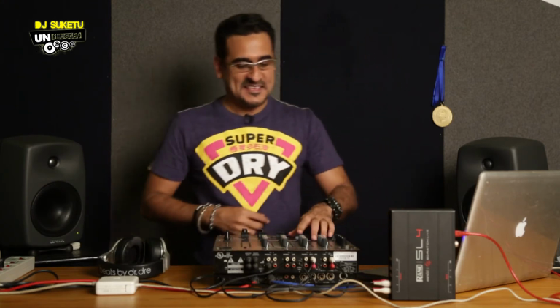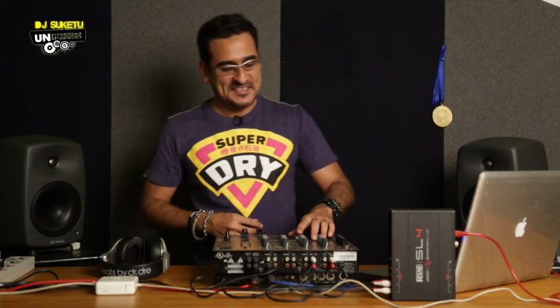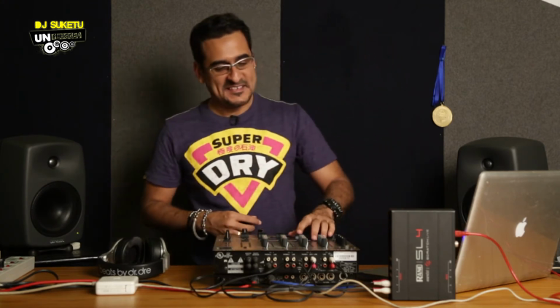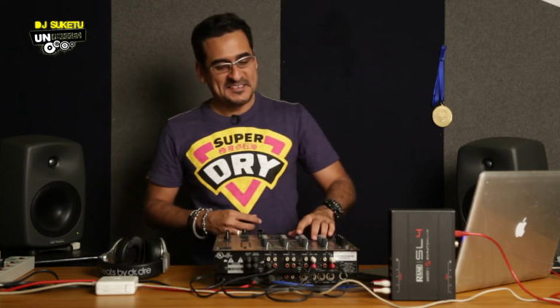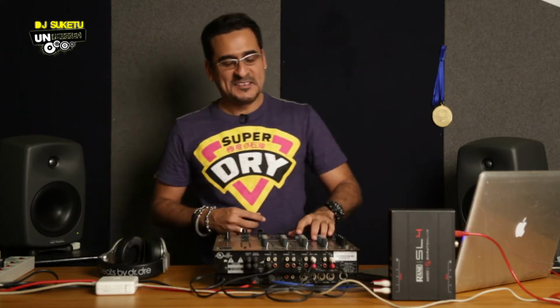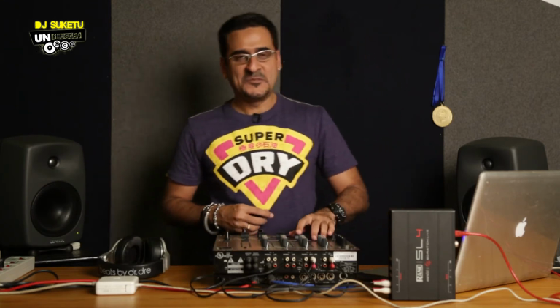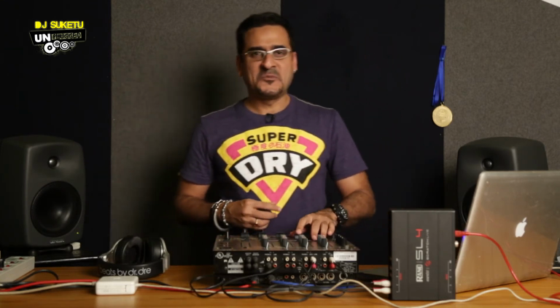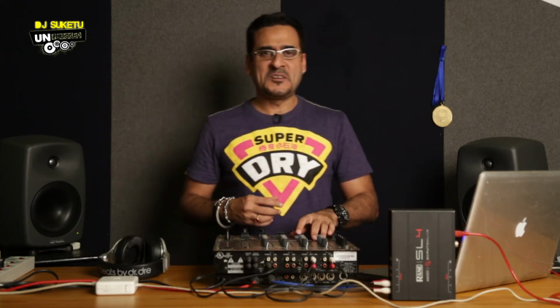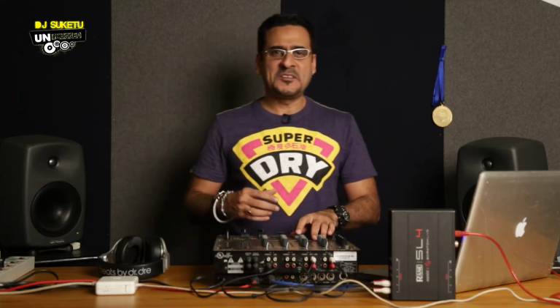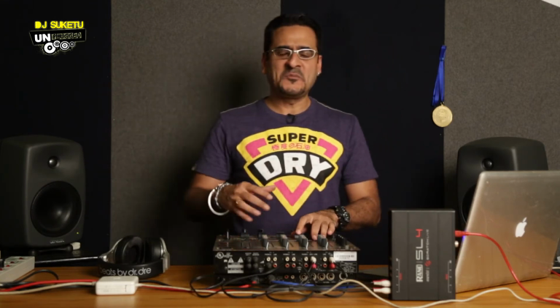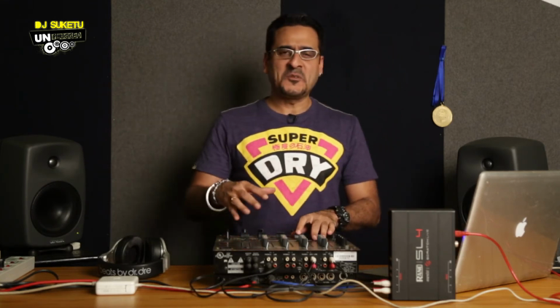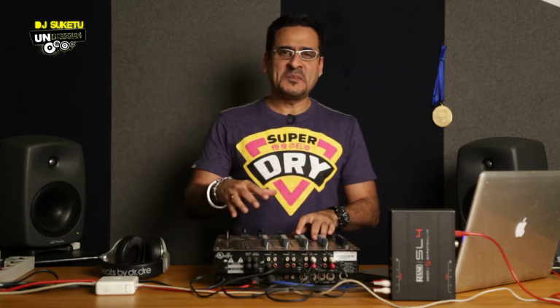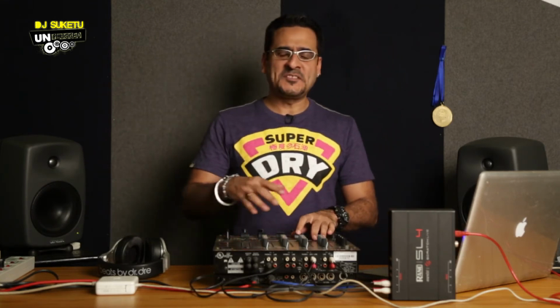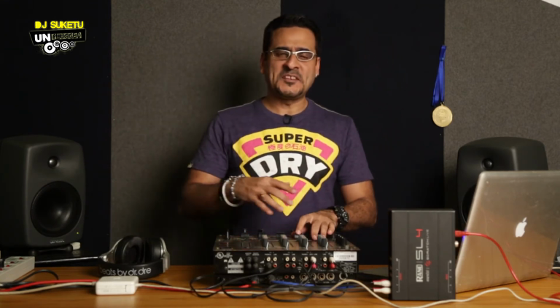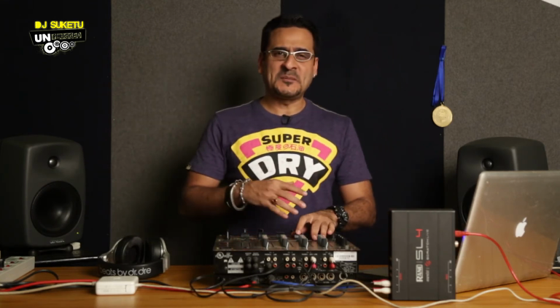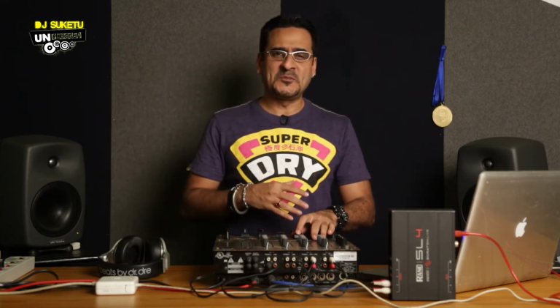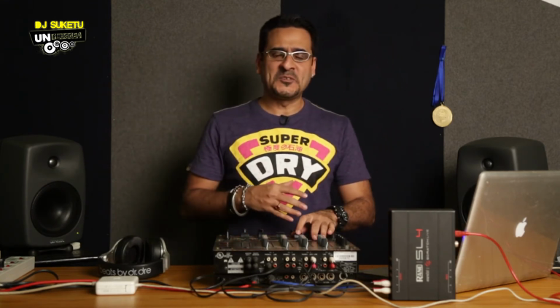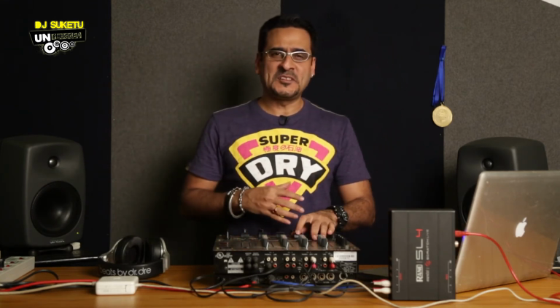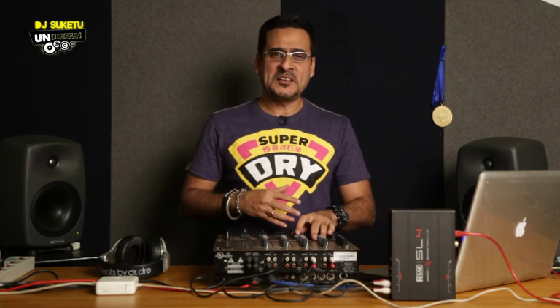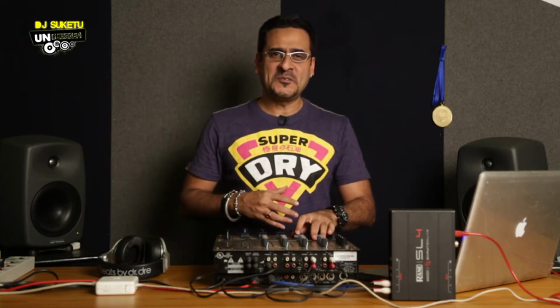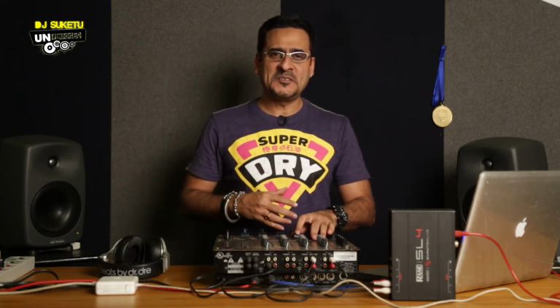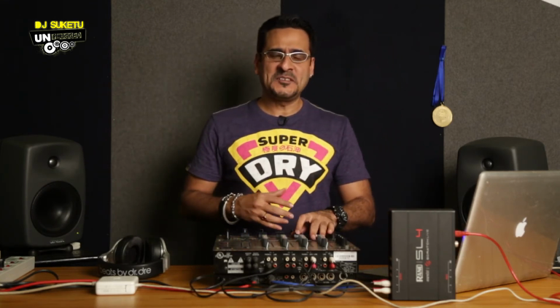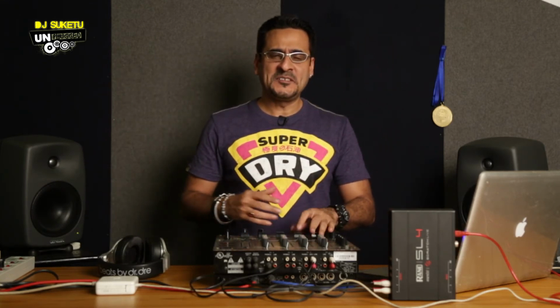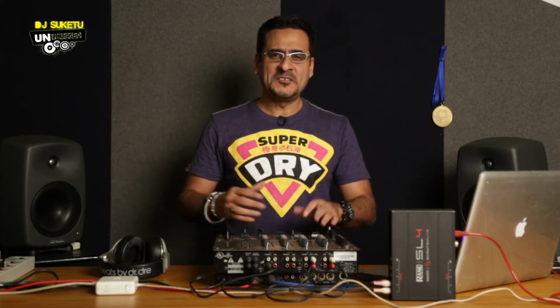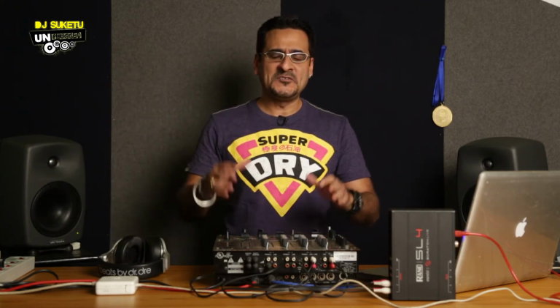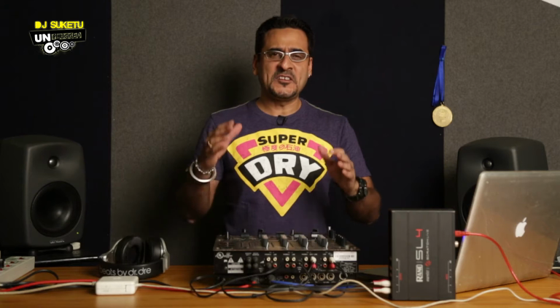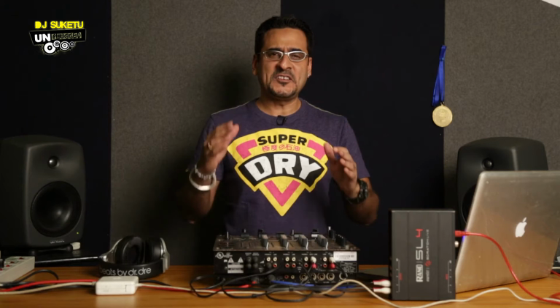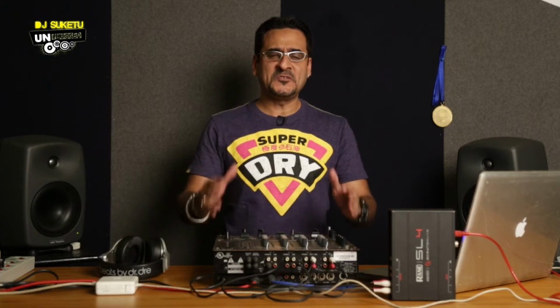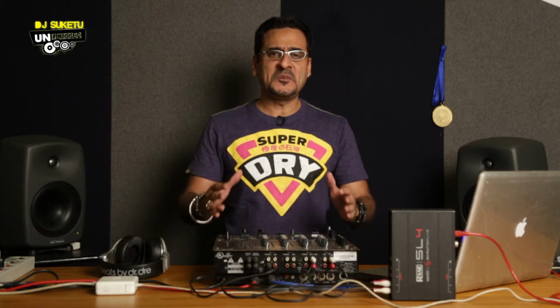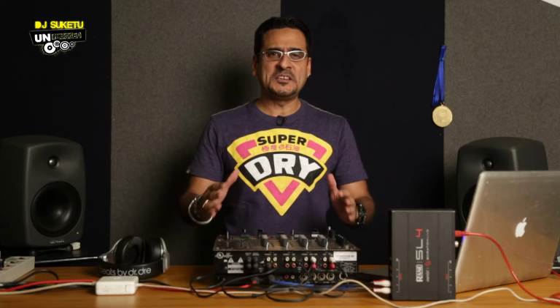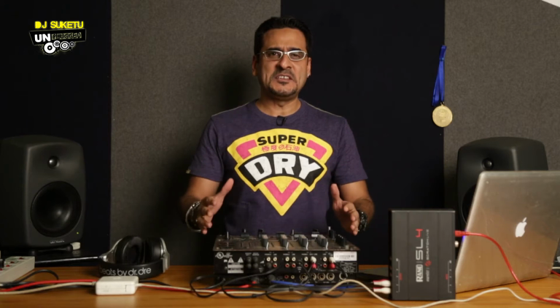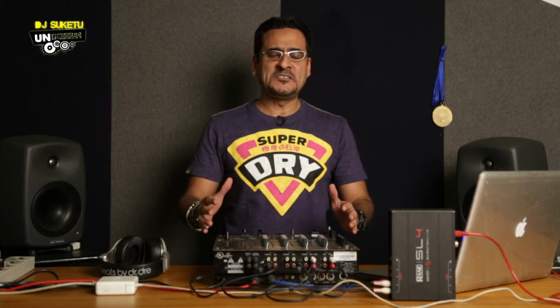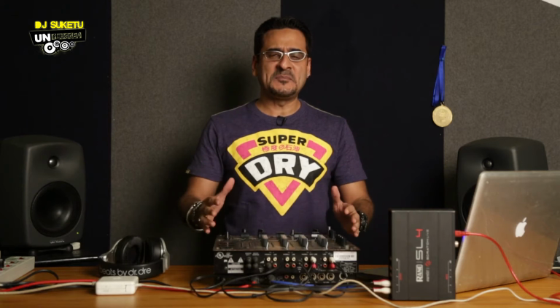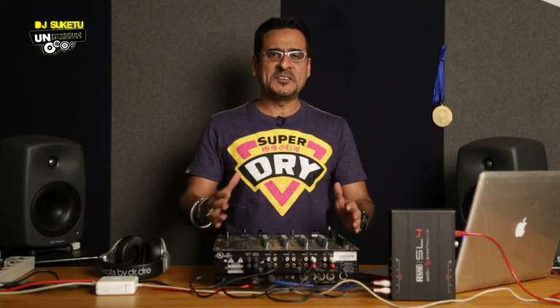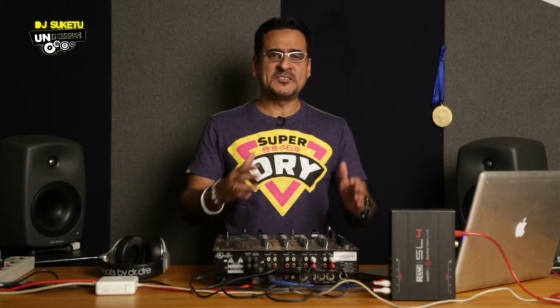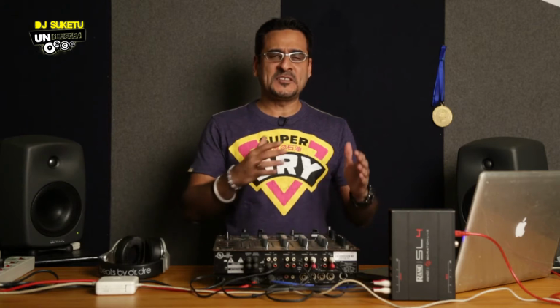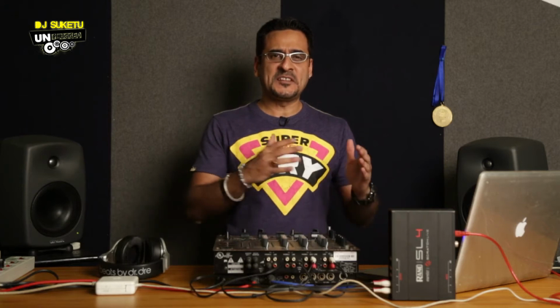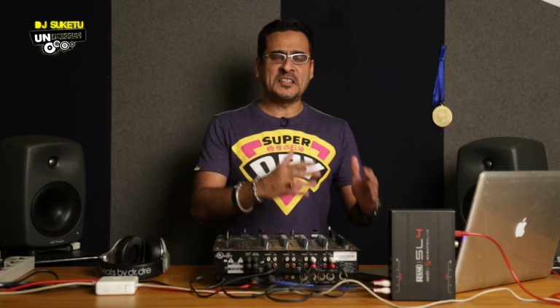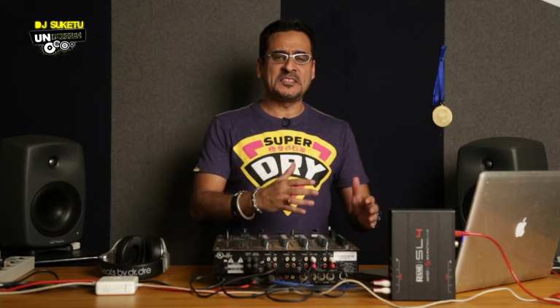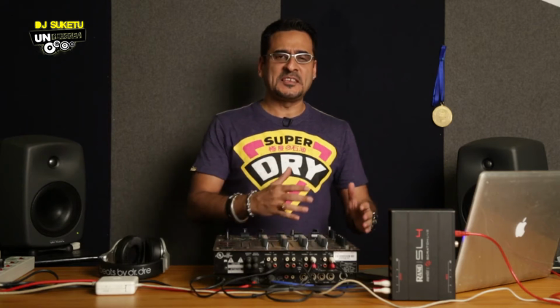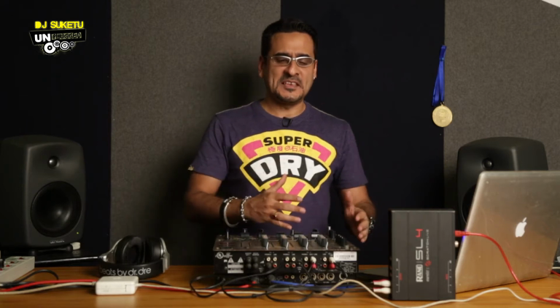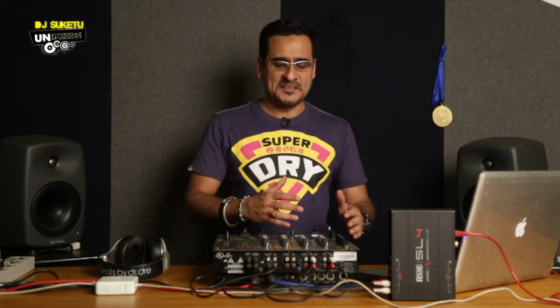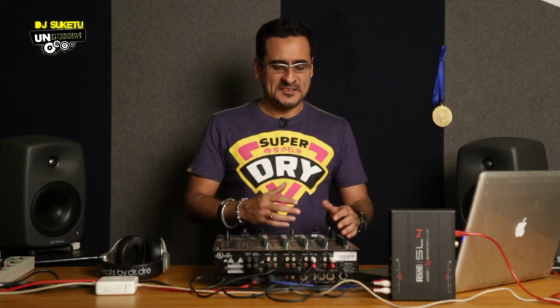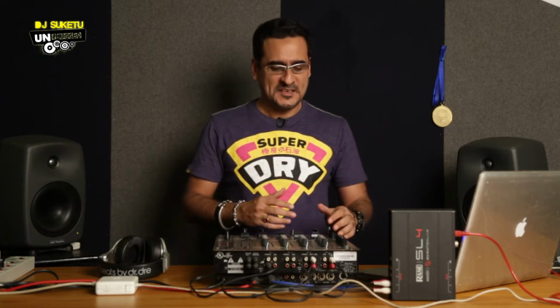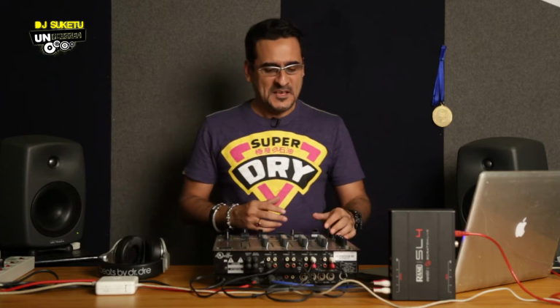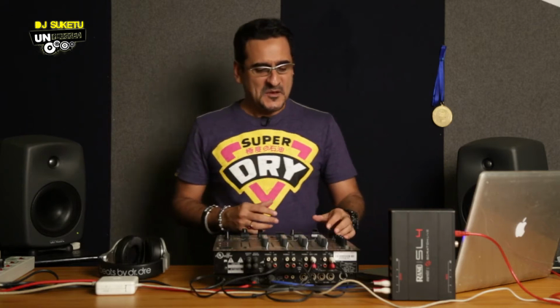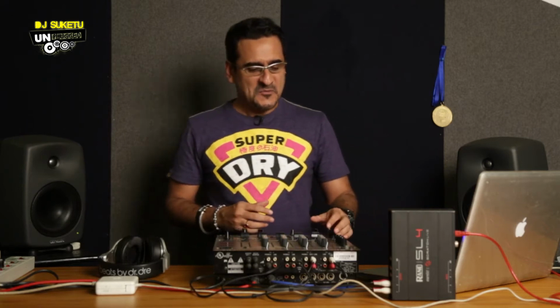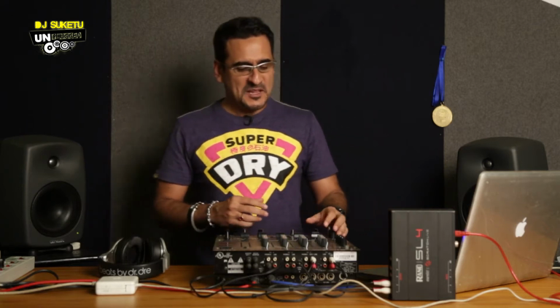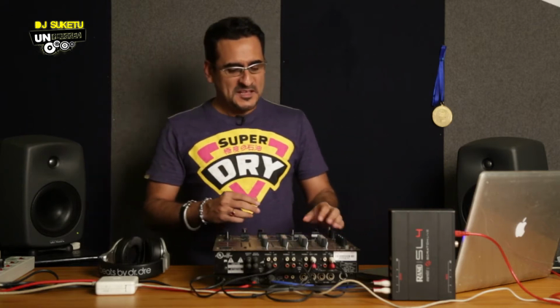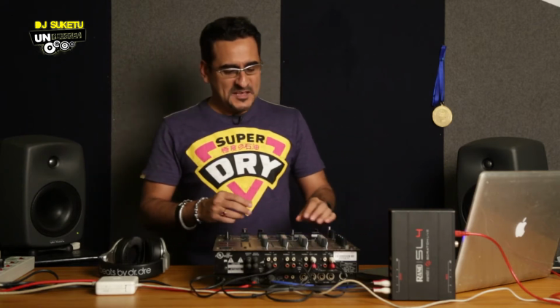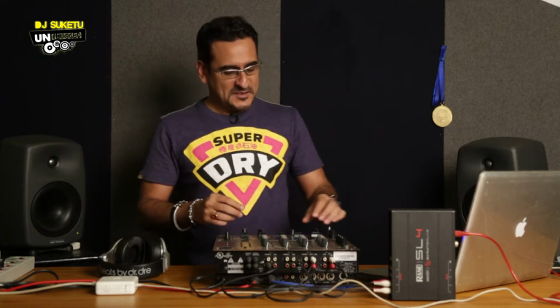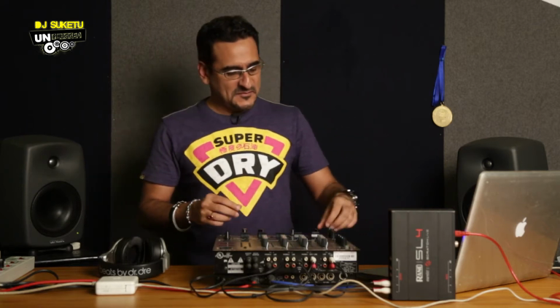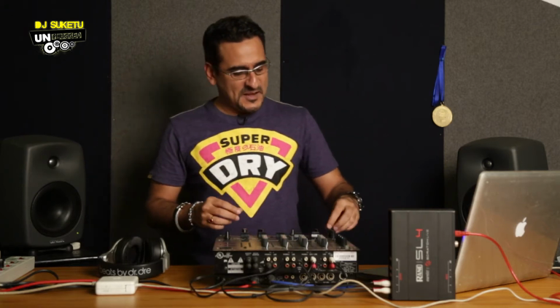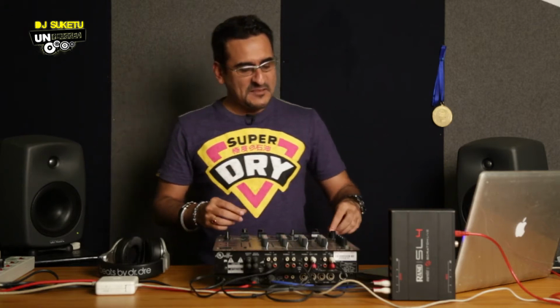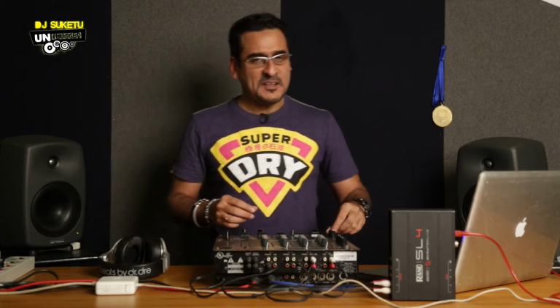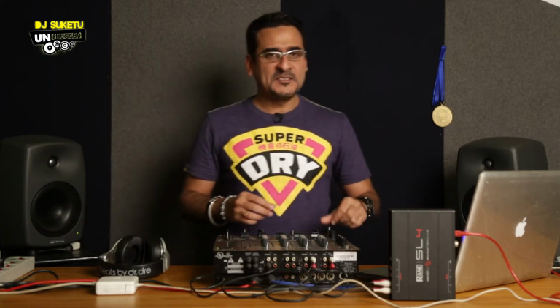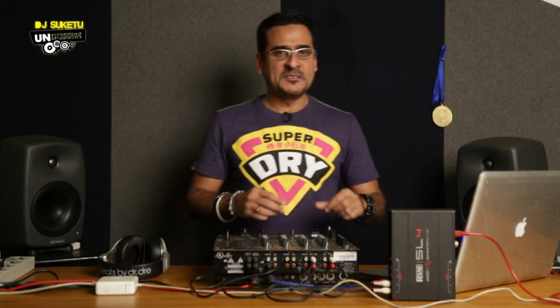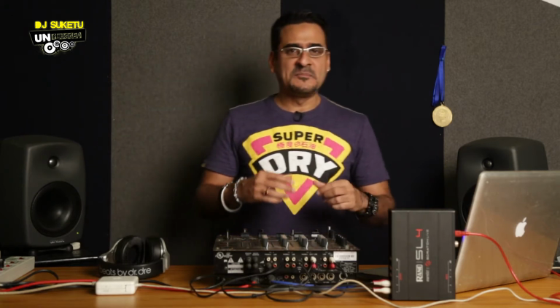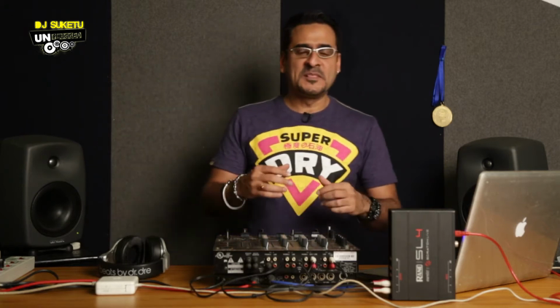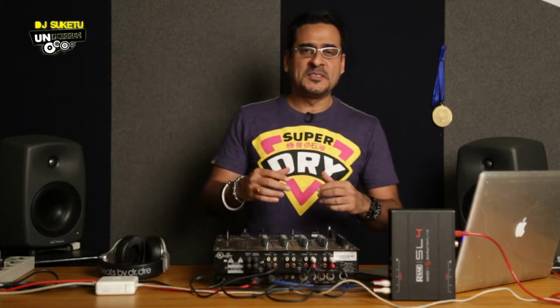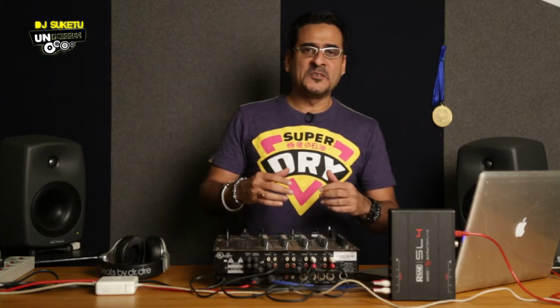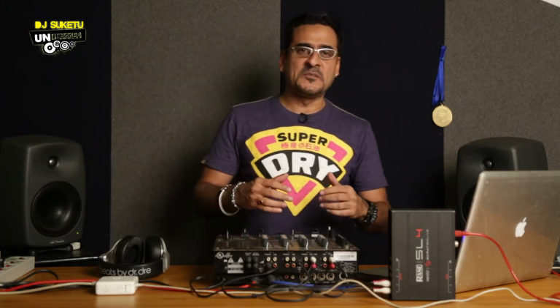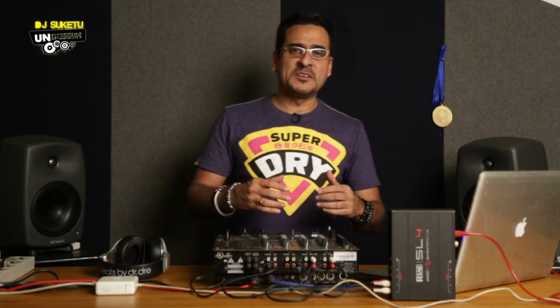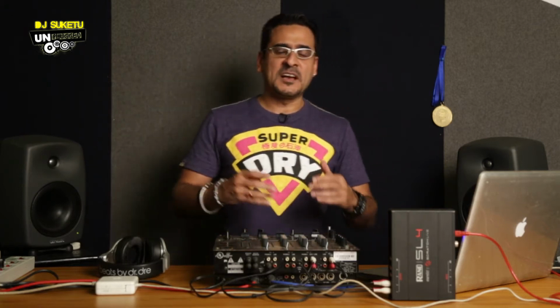Wondering what my setup looks like out here? Just one DJ mixer and nothing else. It's a very, very simple thing over here.